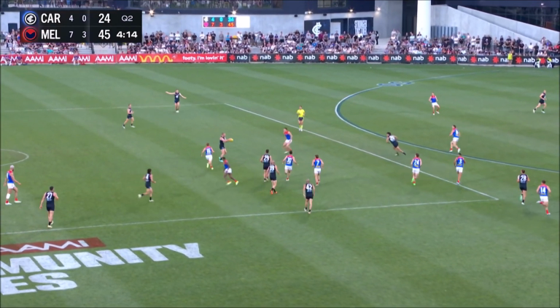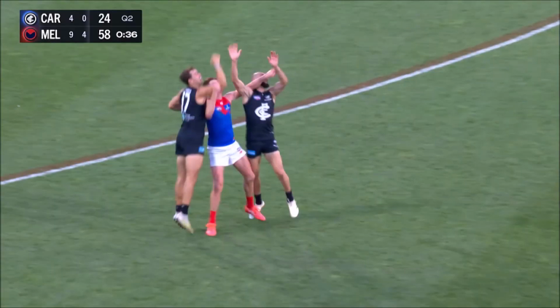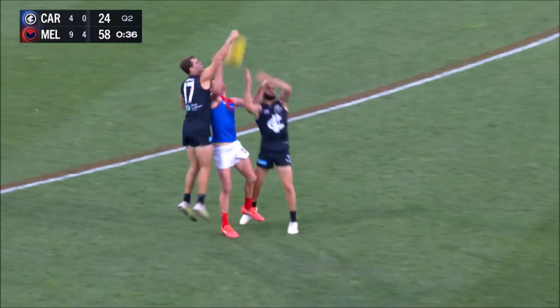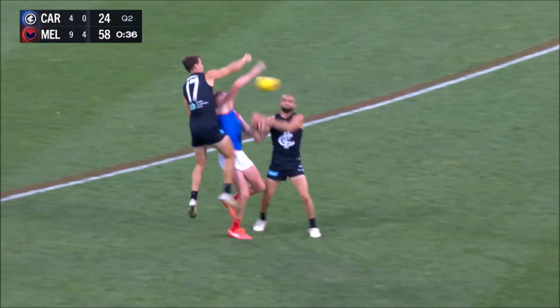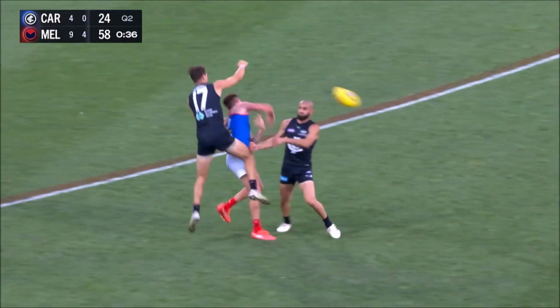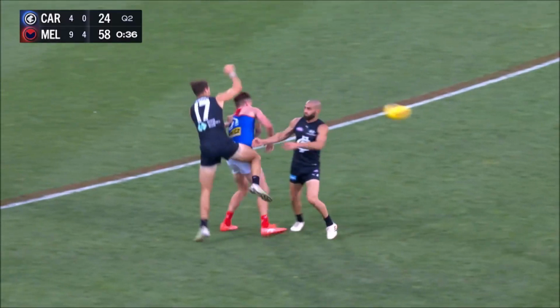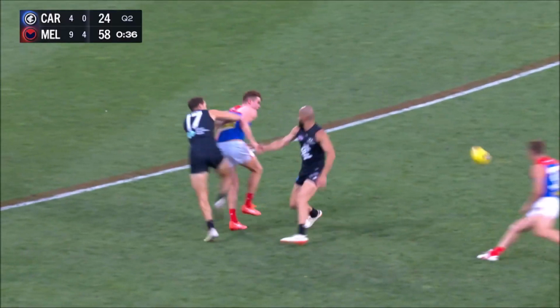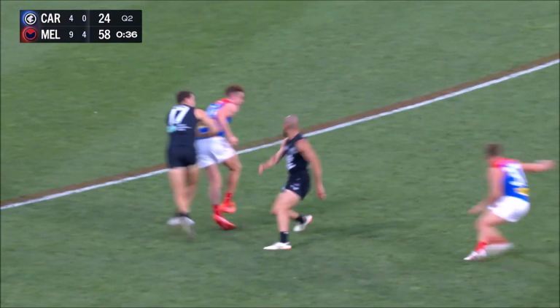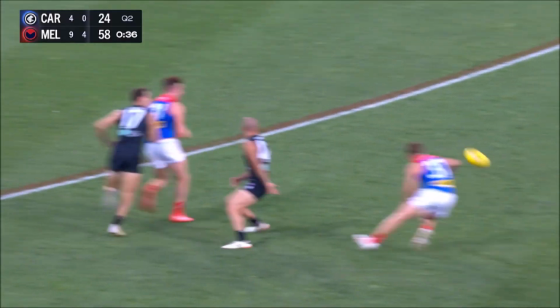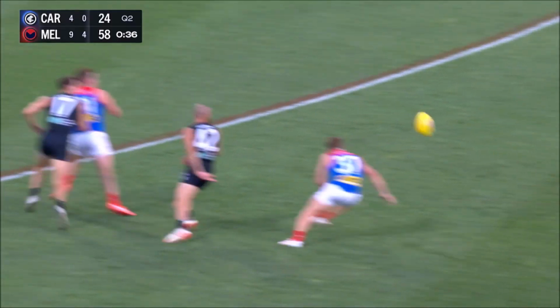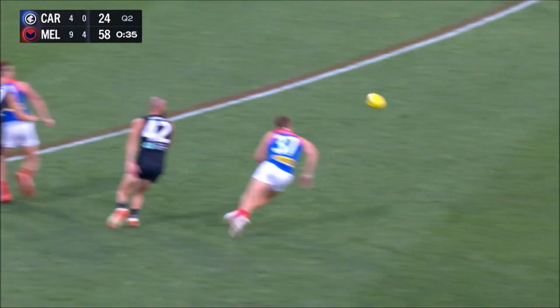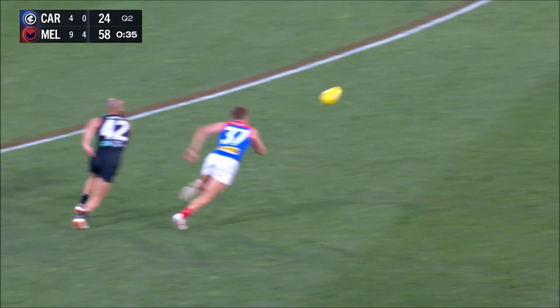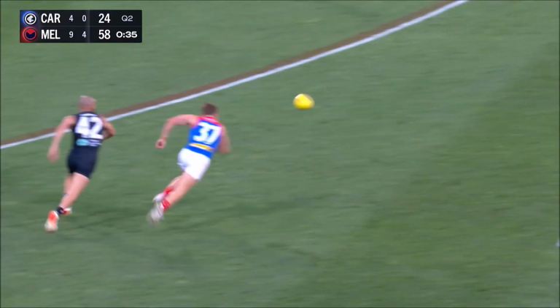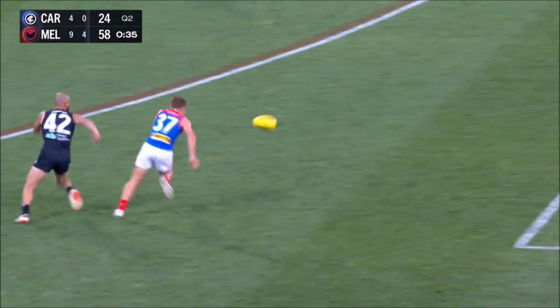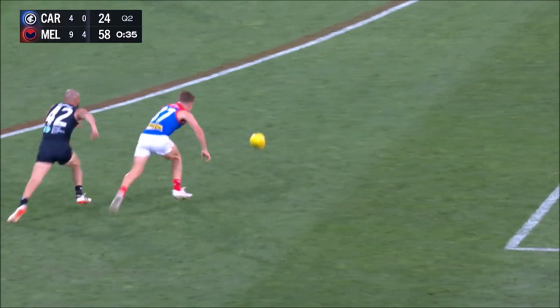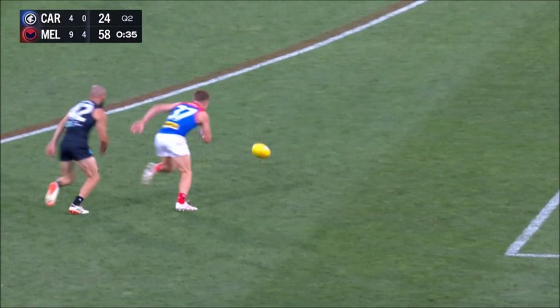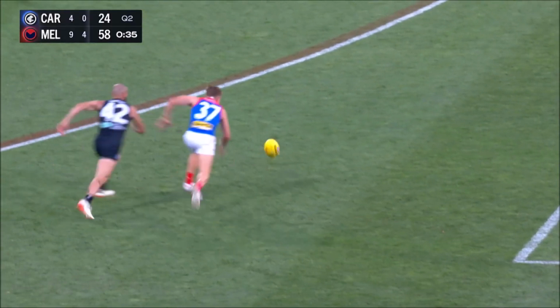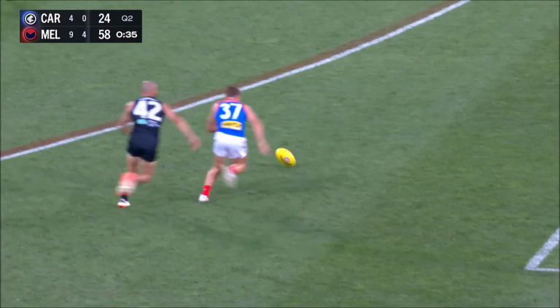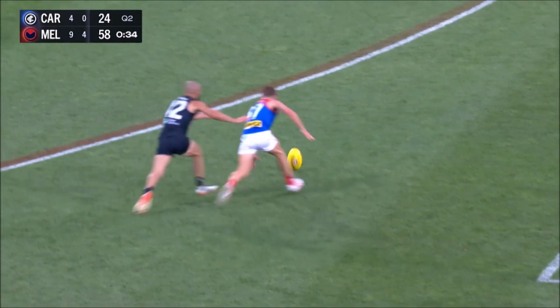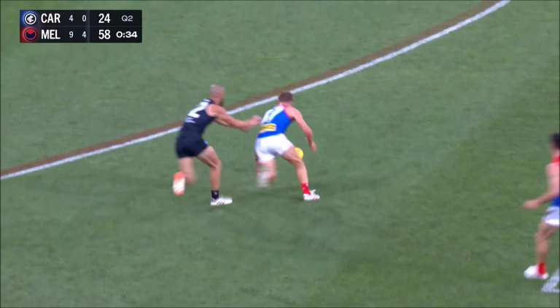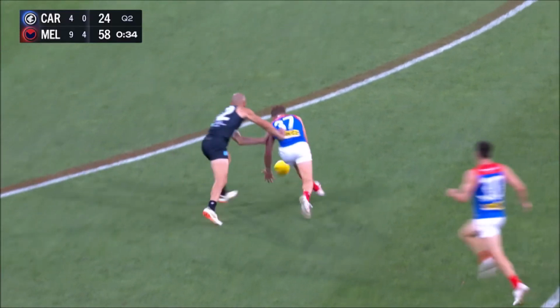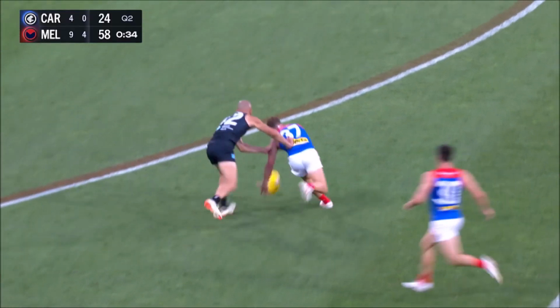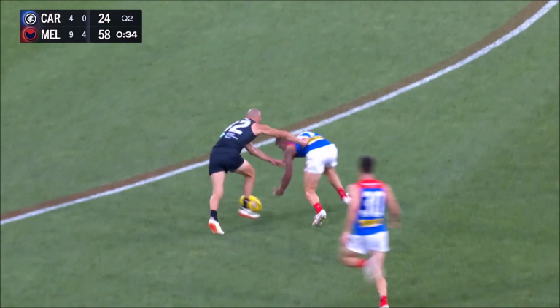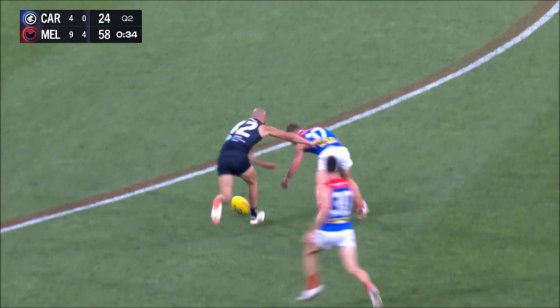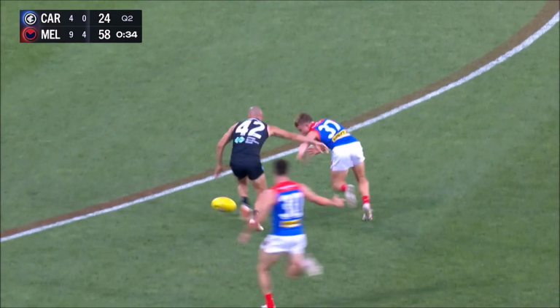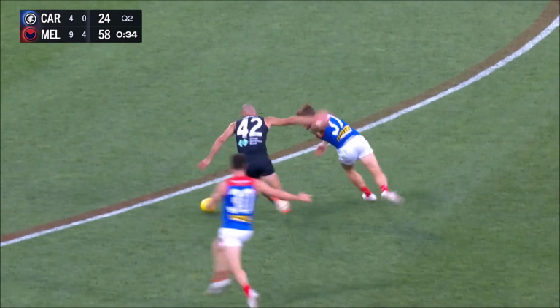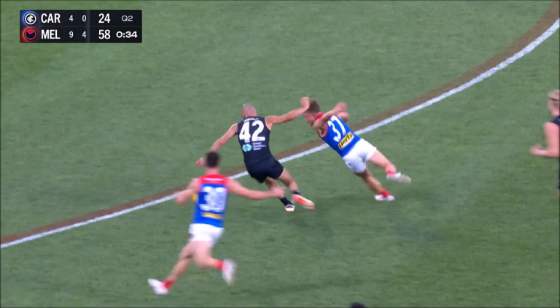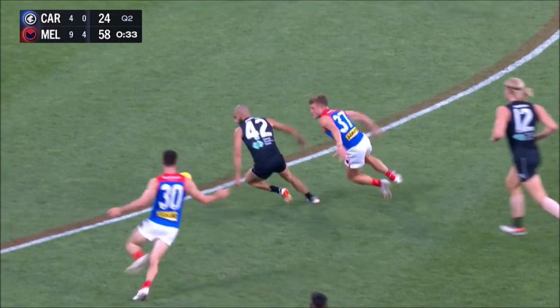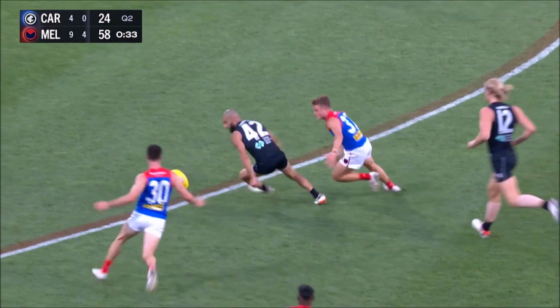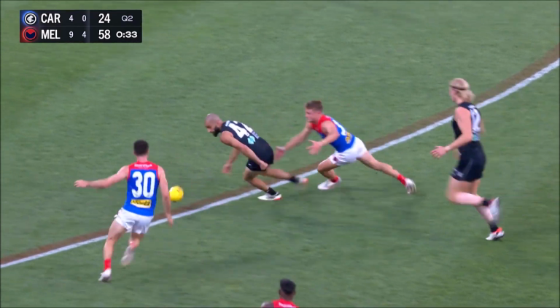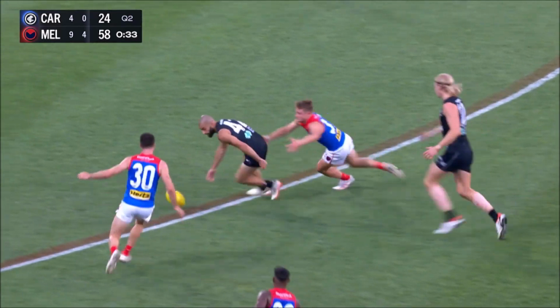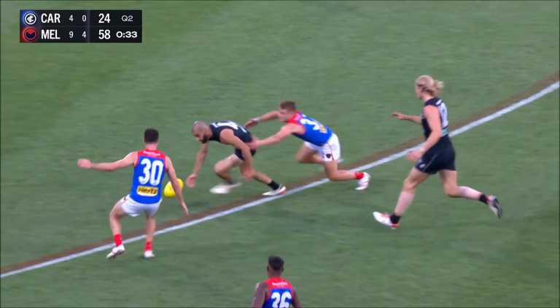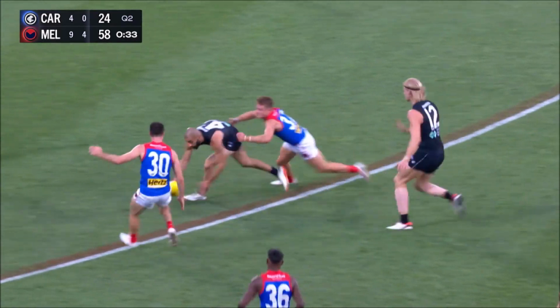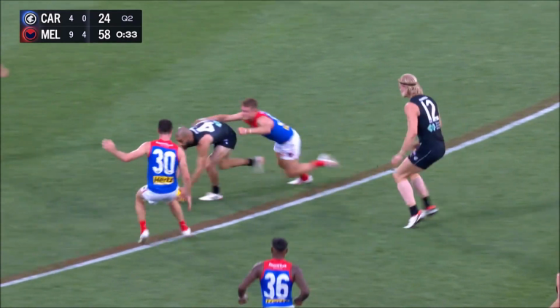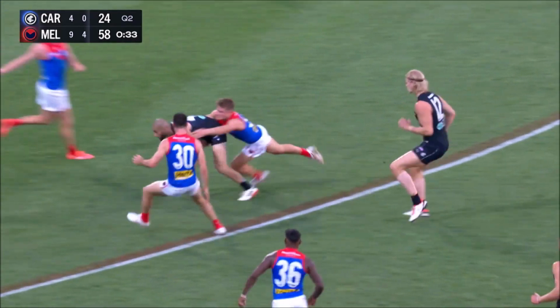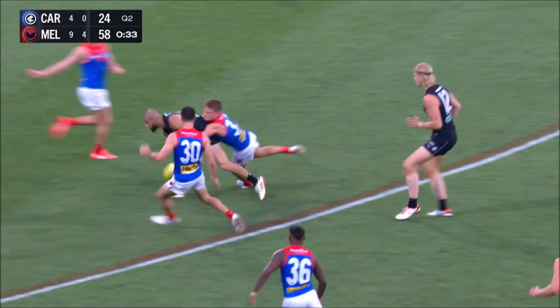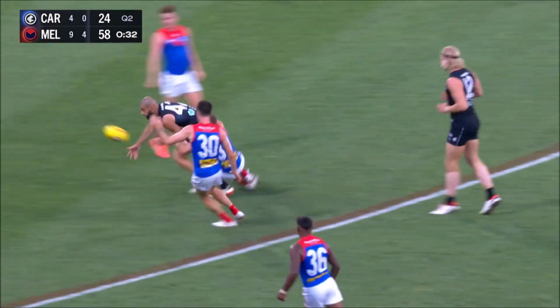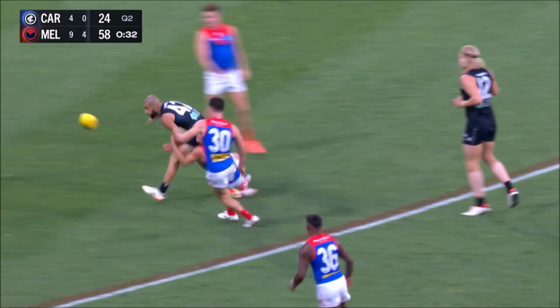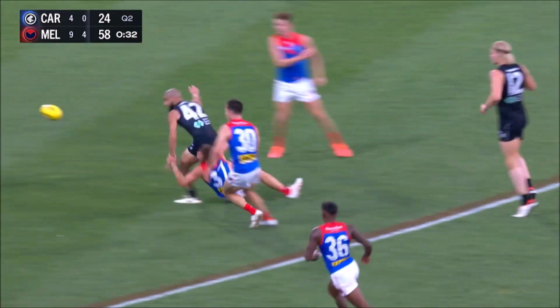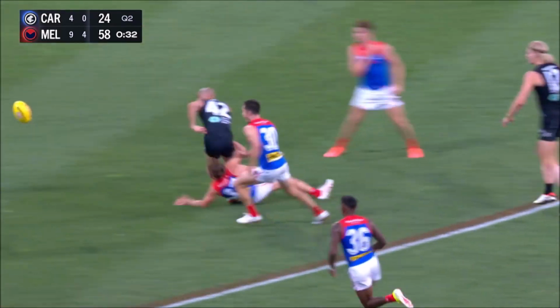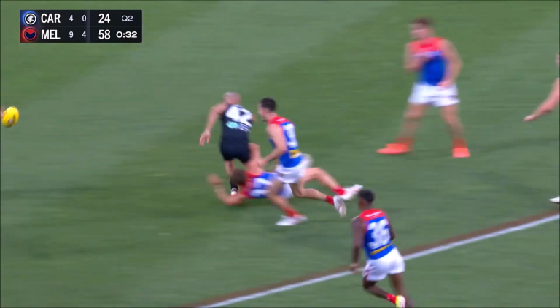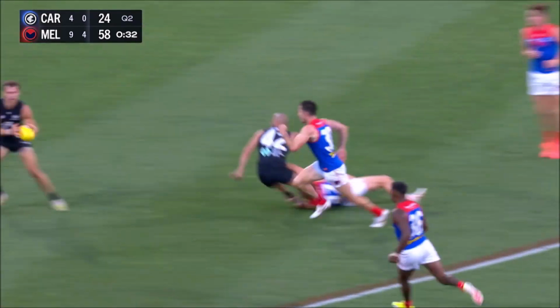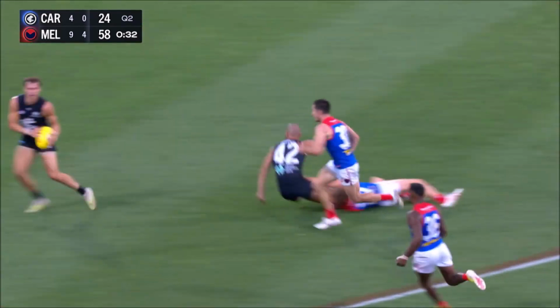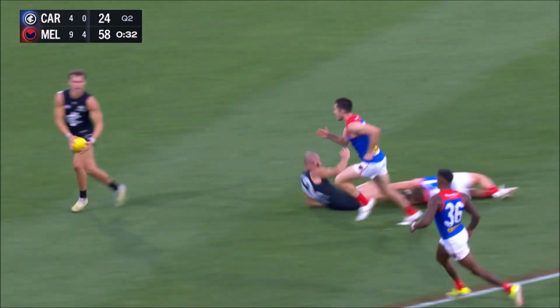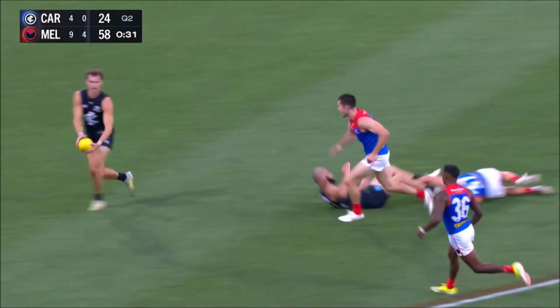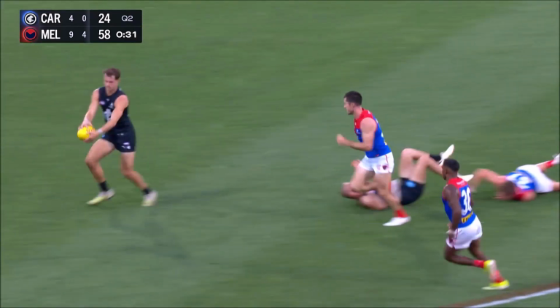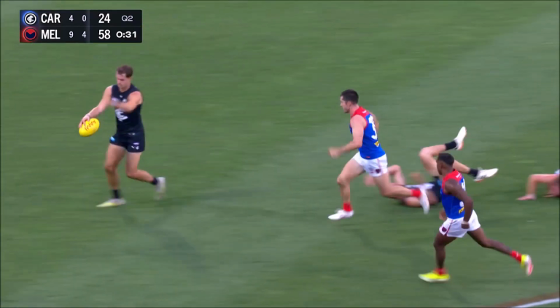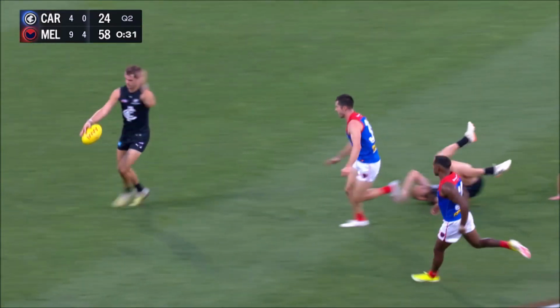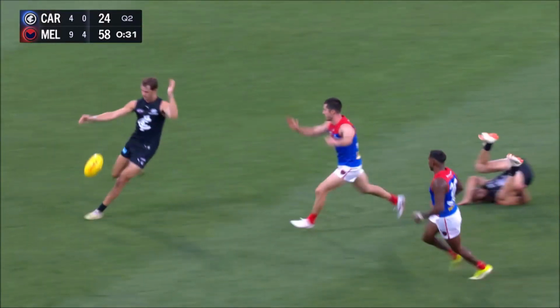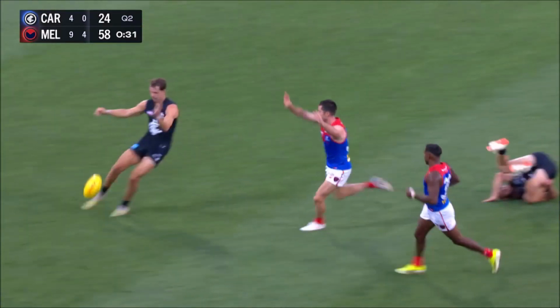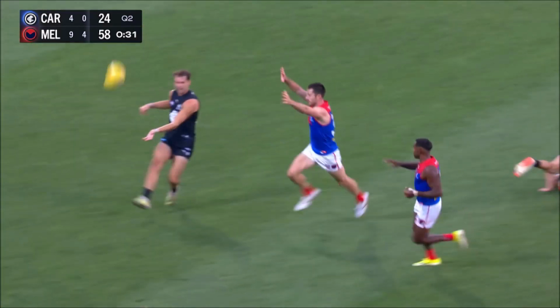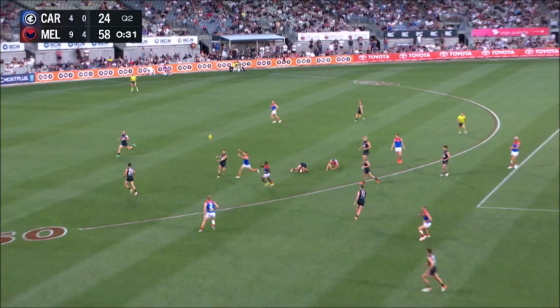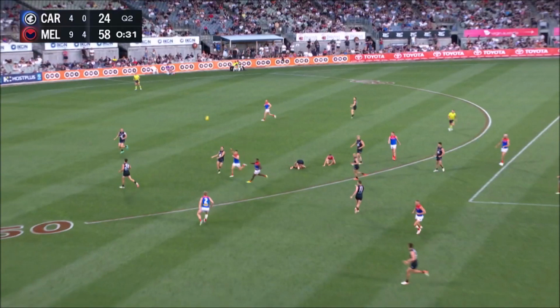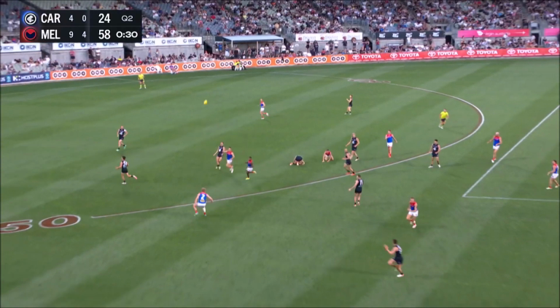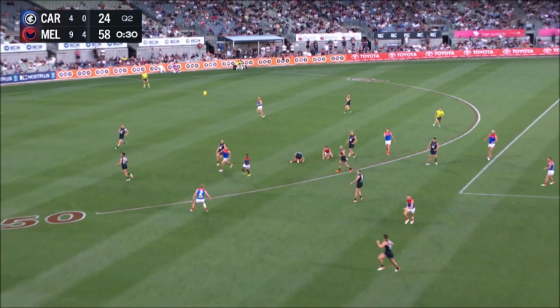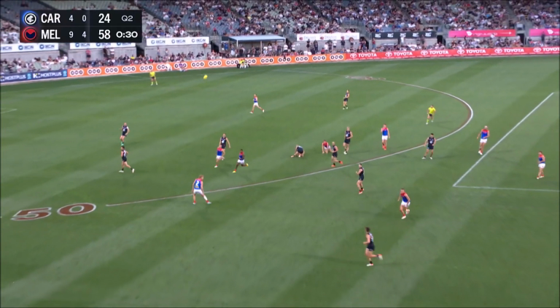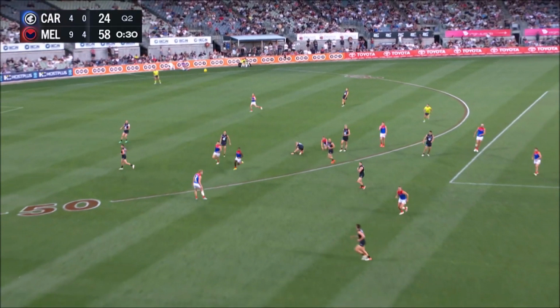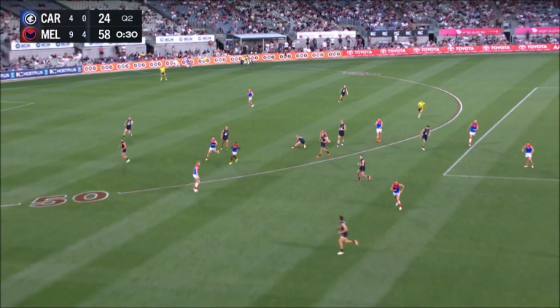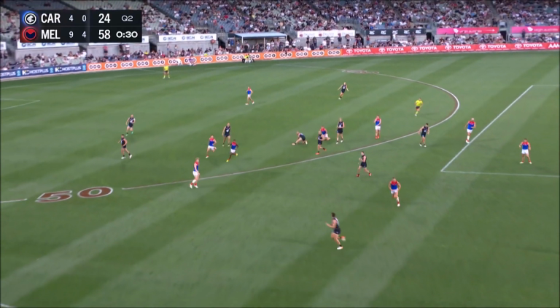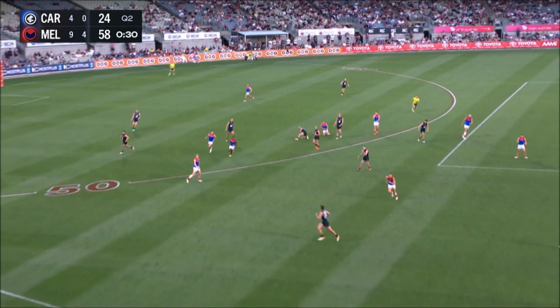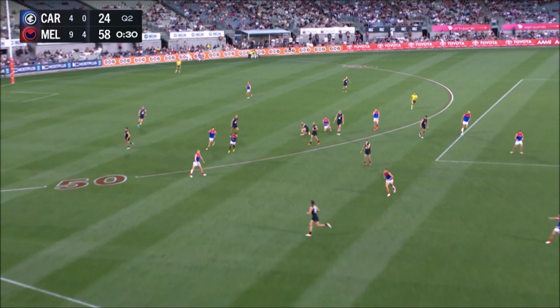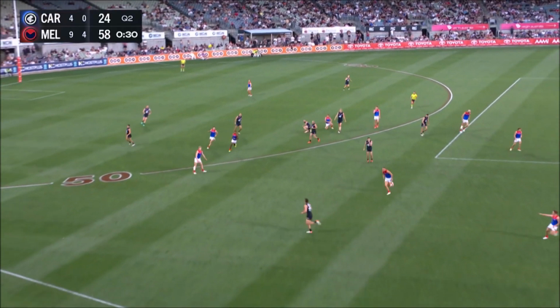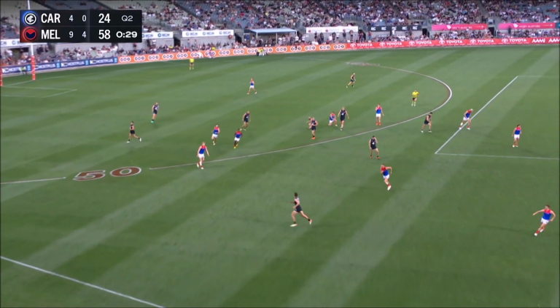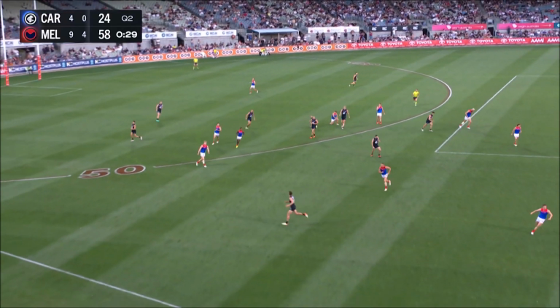So Farro kicks it towards half forward, Fritz was able to bring it to ground — Chandler just worked off it from the side — who did that really well.